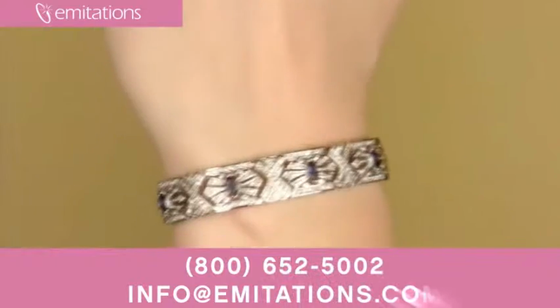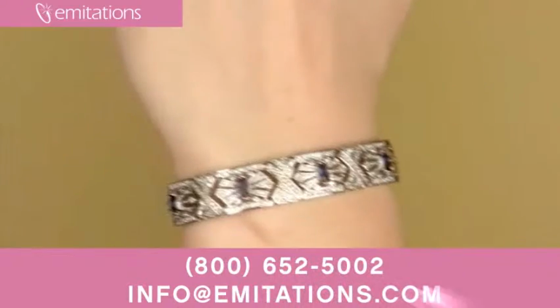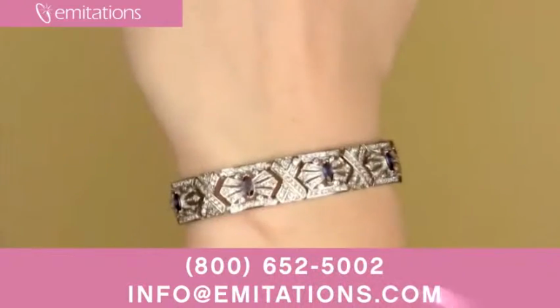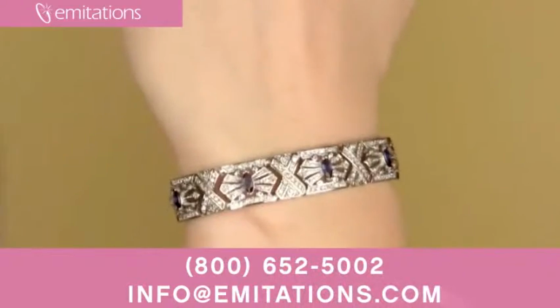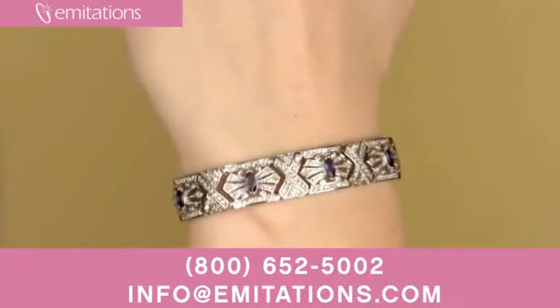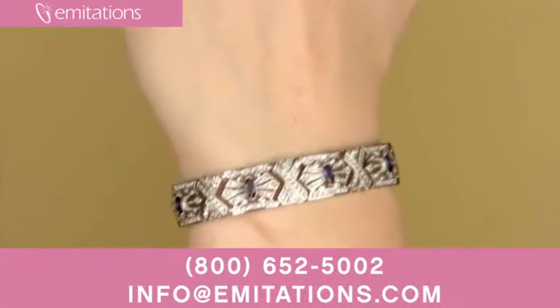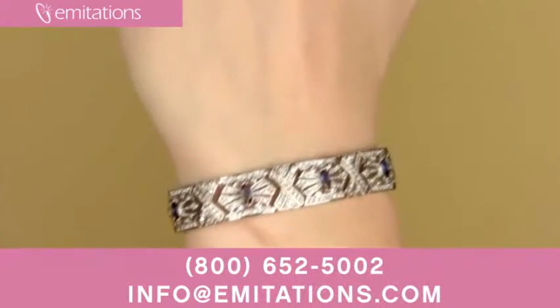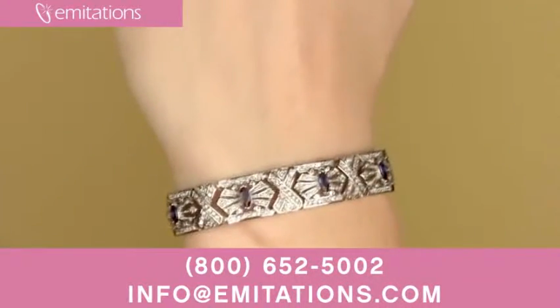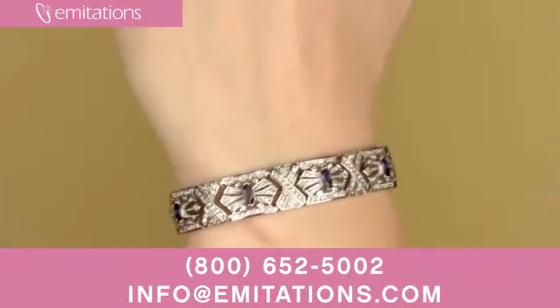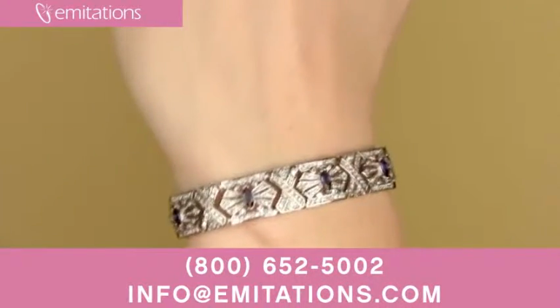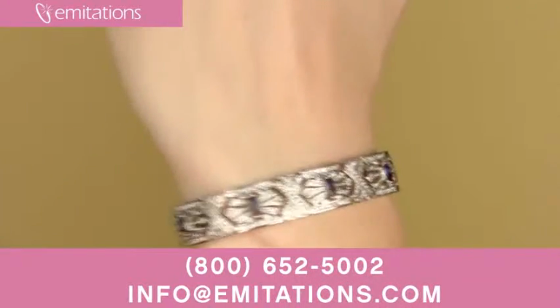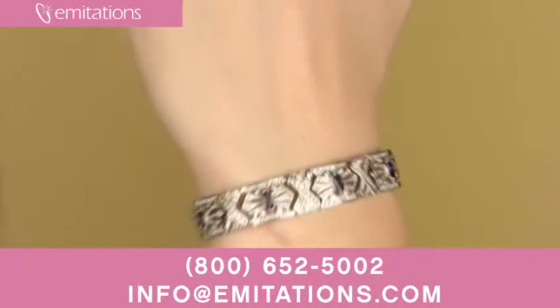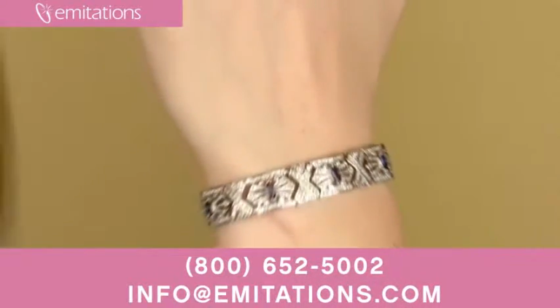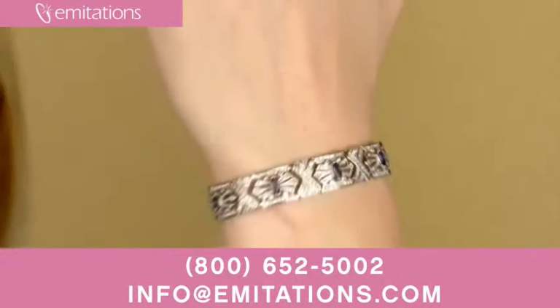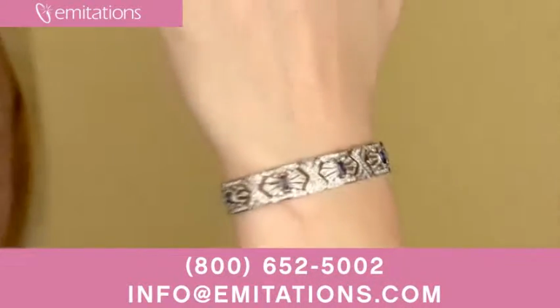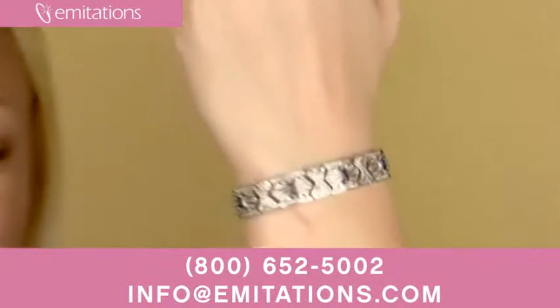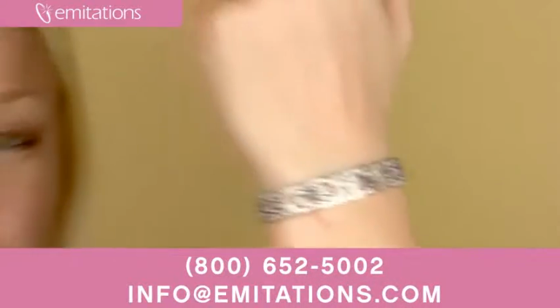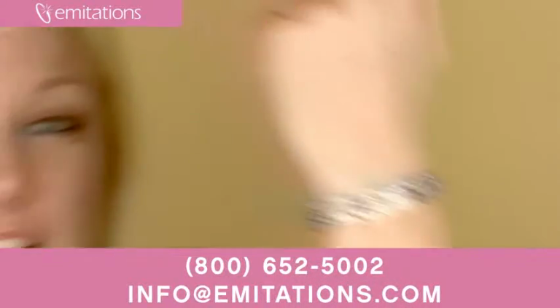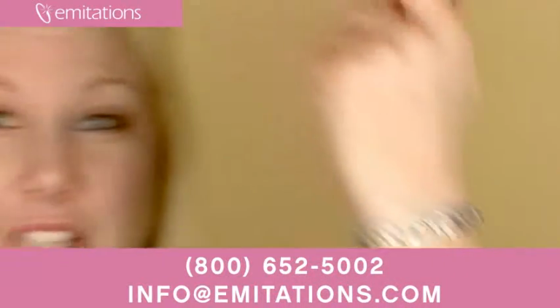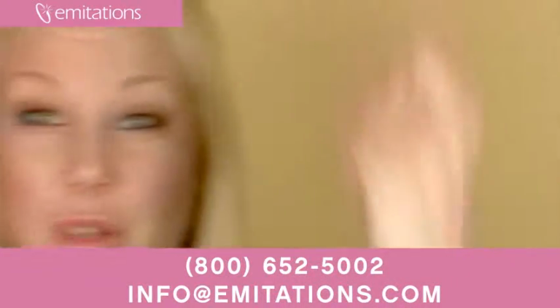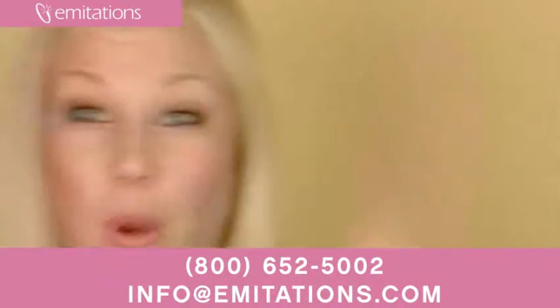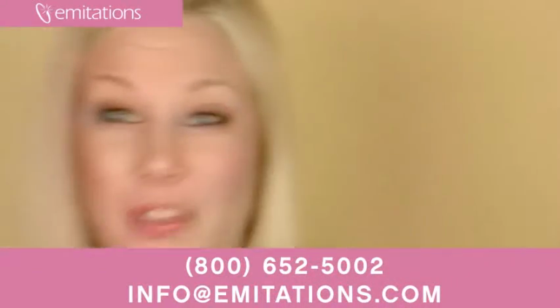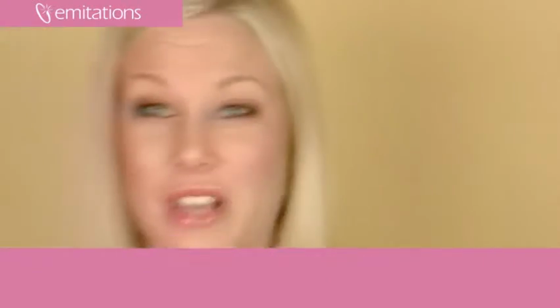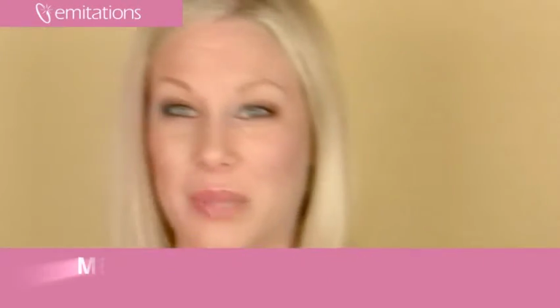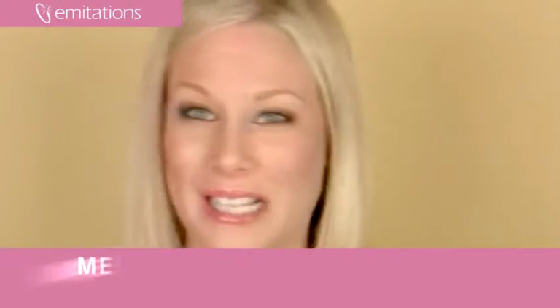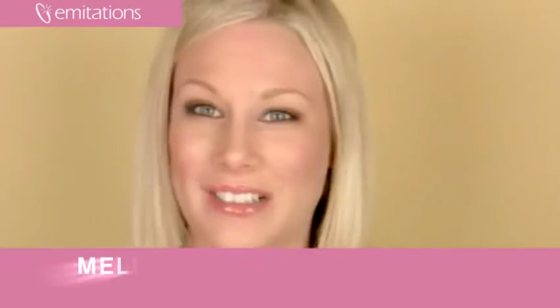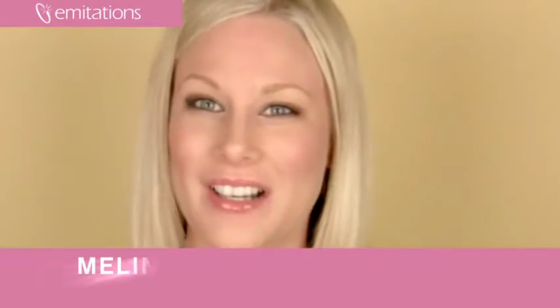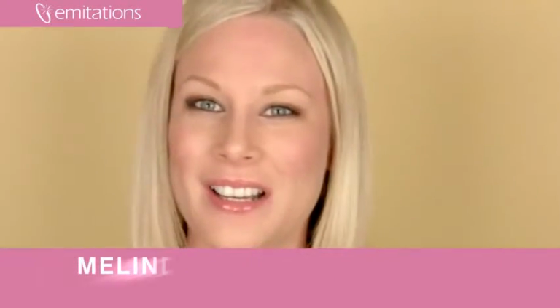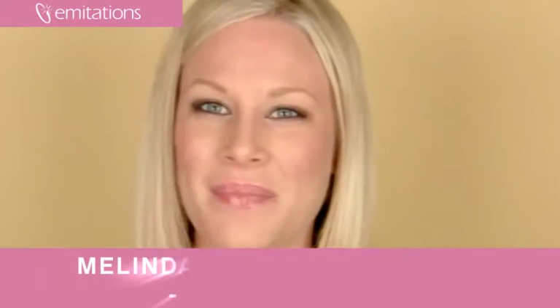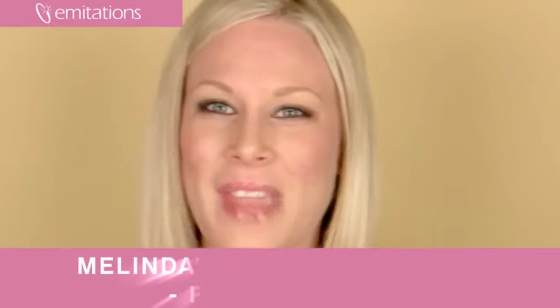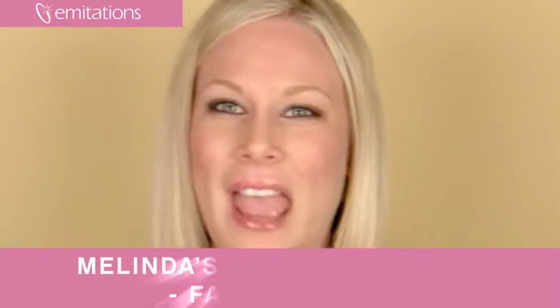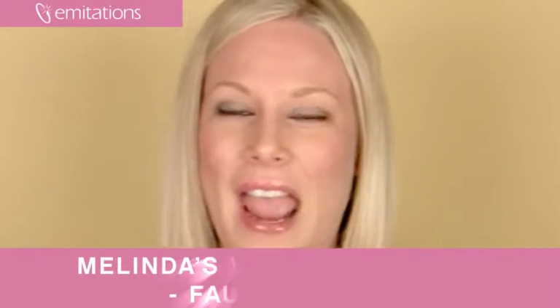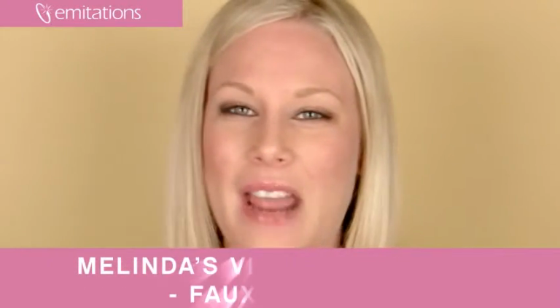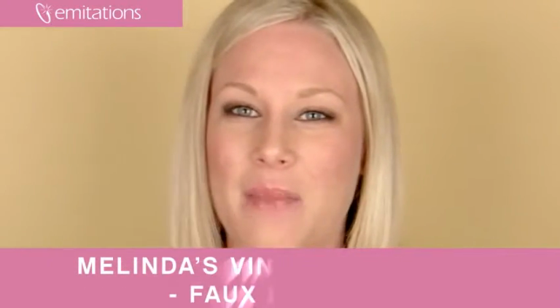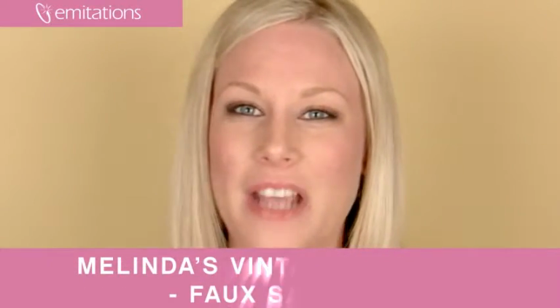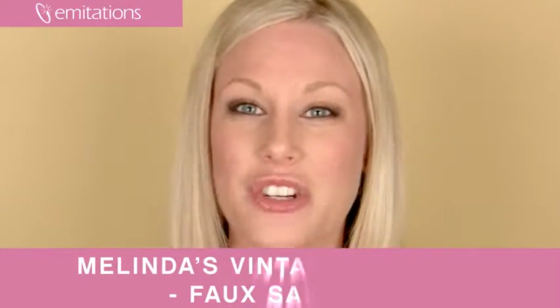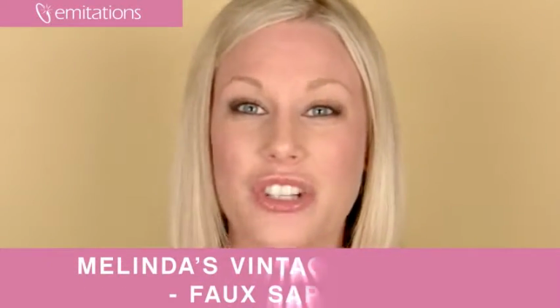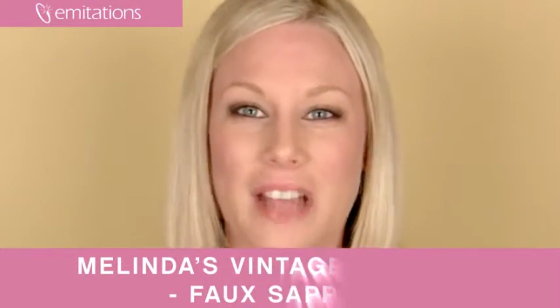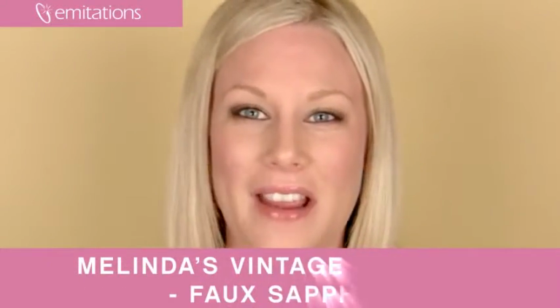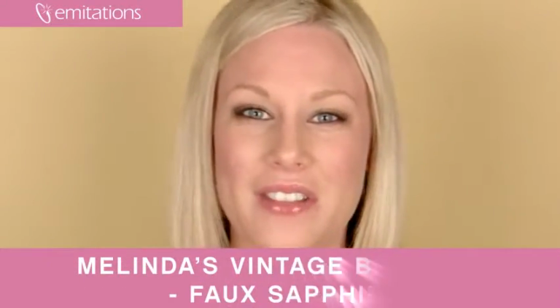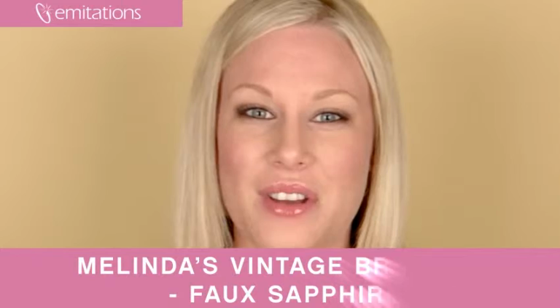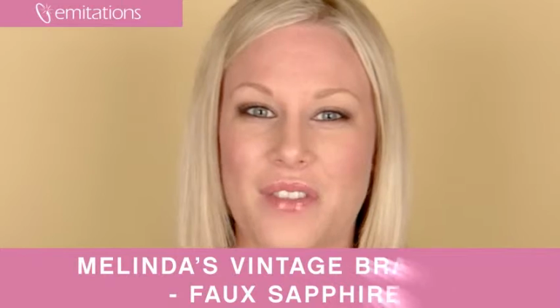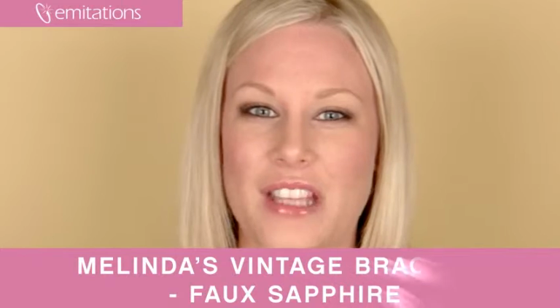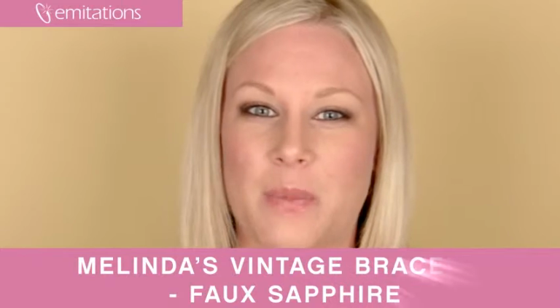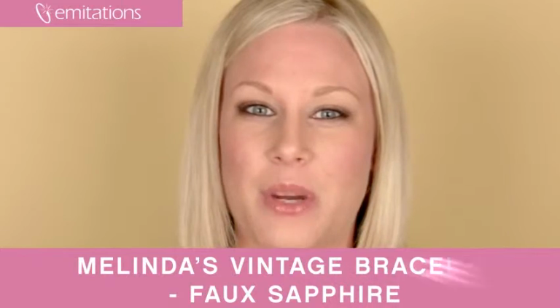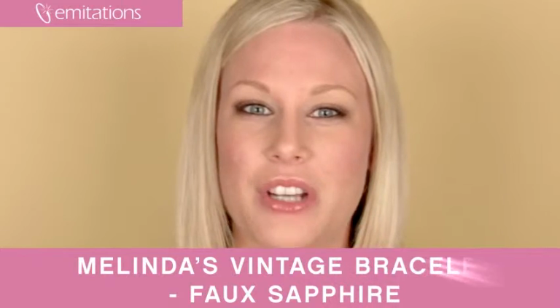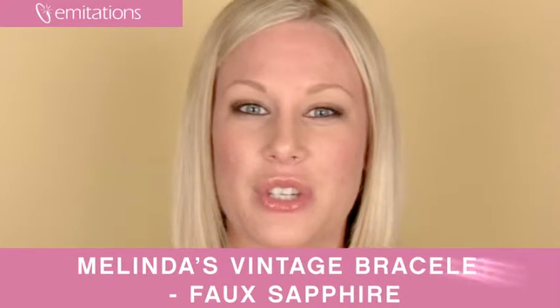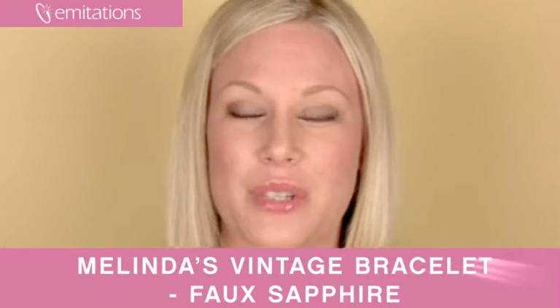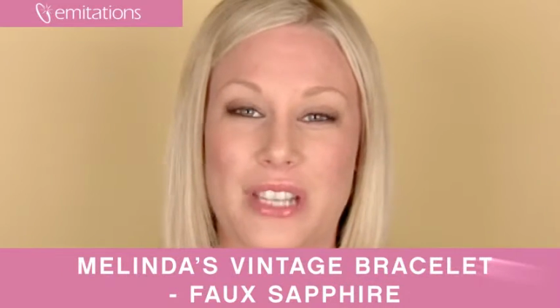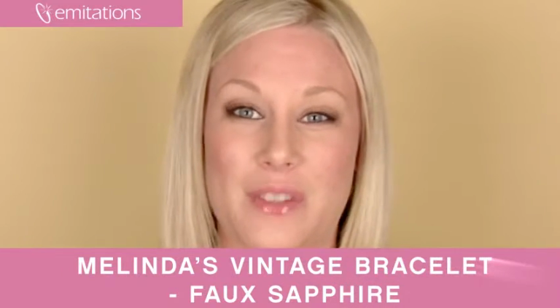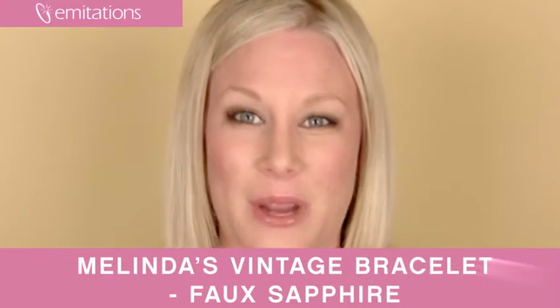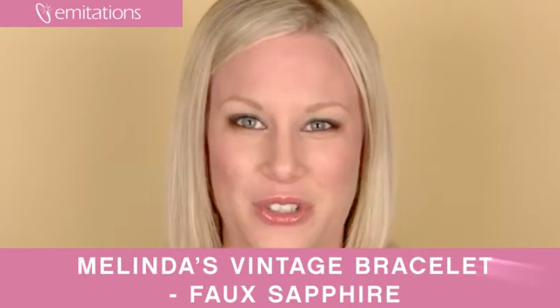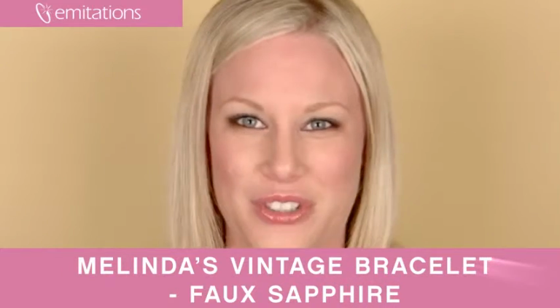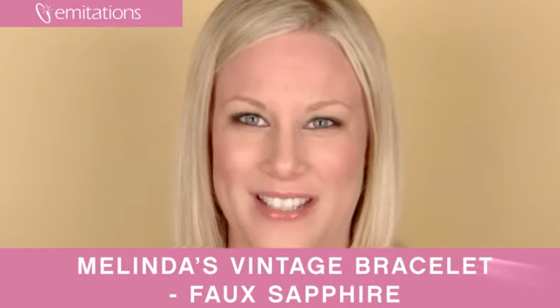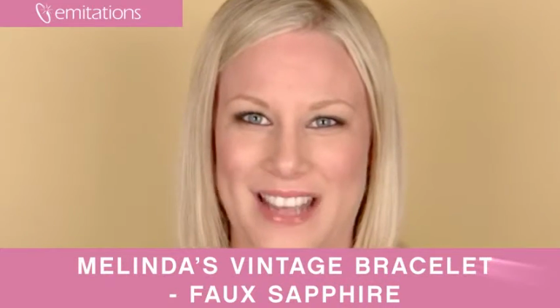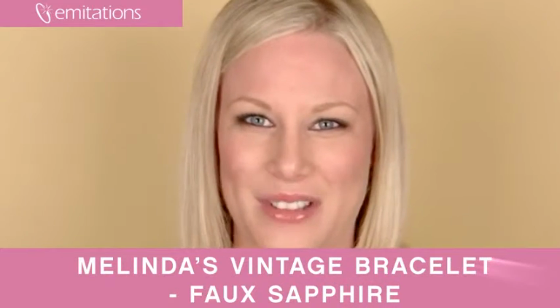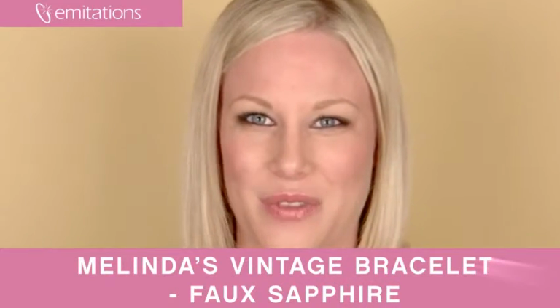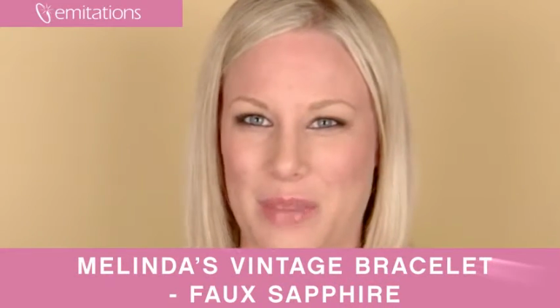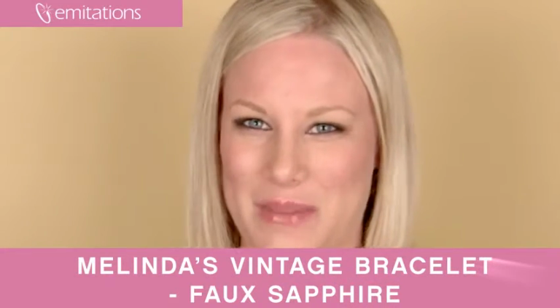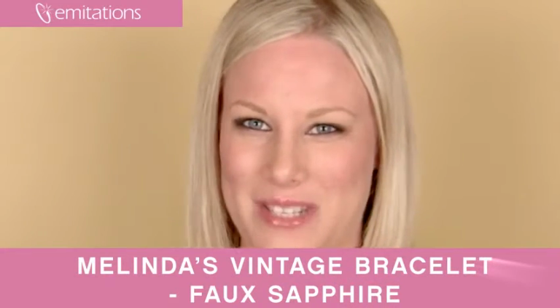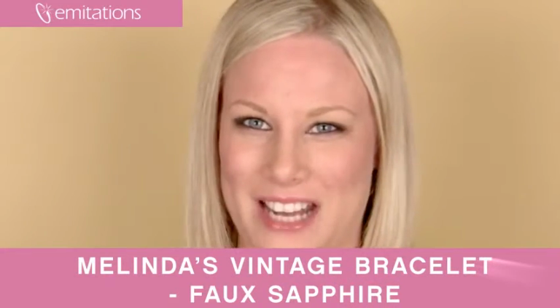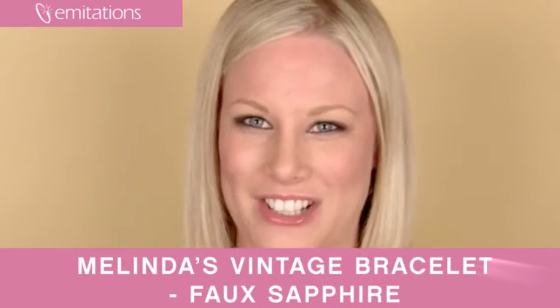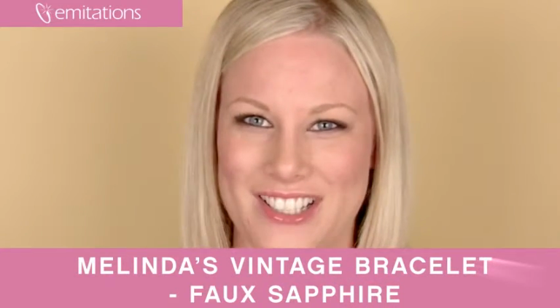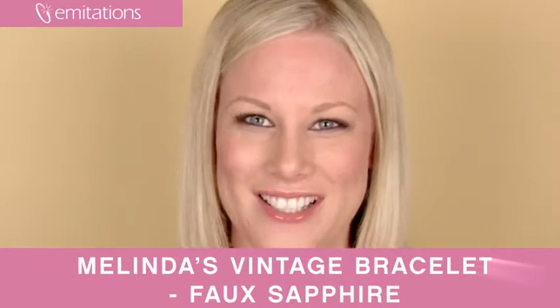Also check out our matching Melinda's earrings if you want the complete look, and make sure to like us on Facebook to receive special discounts from Imitations.